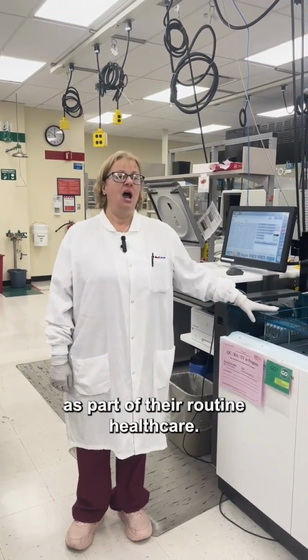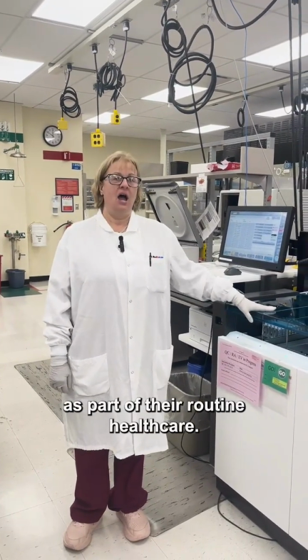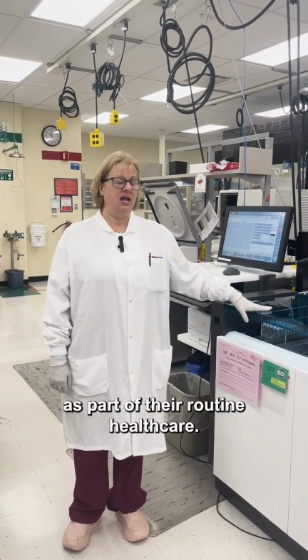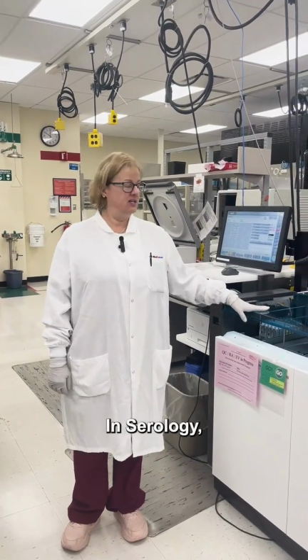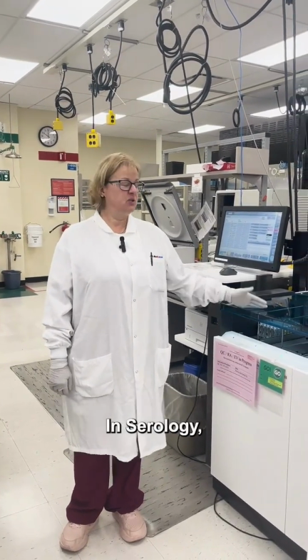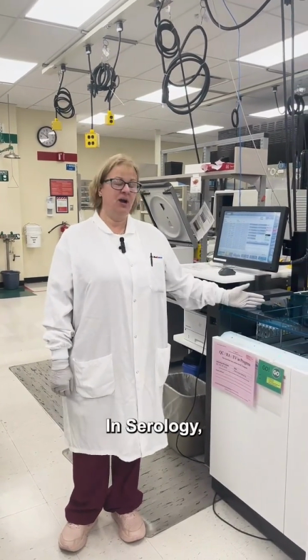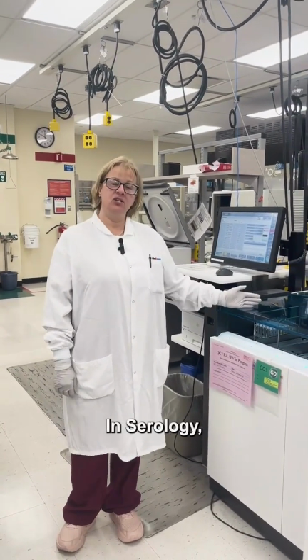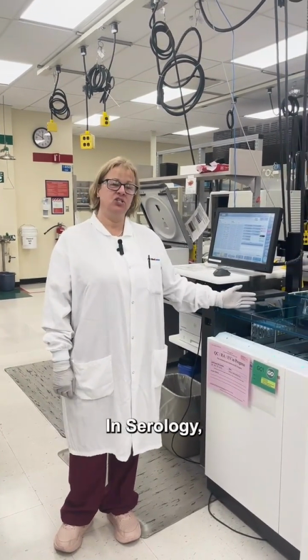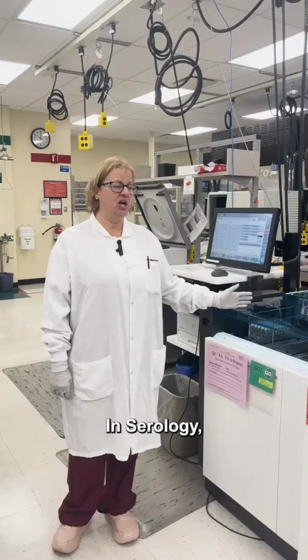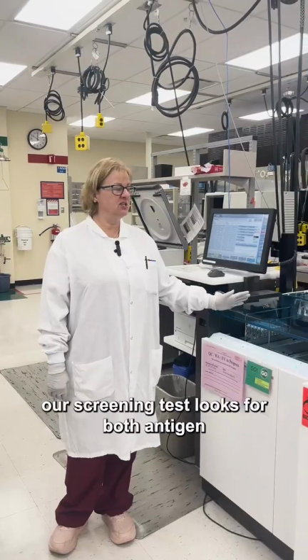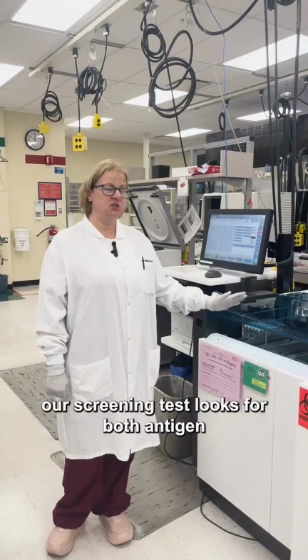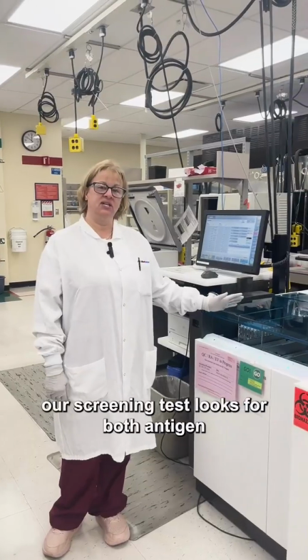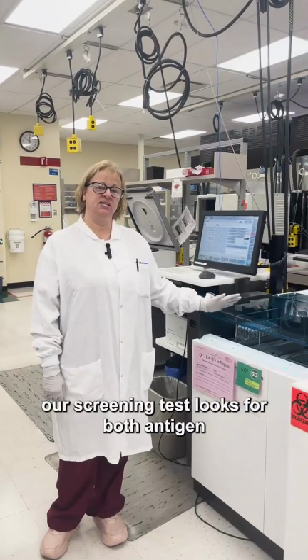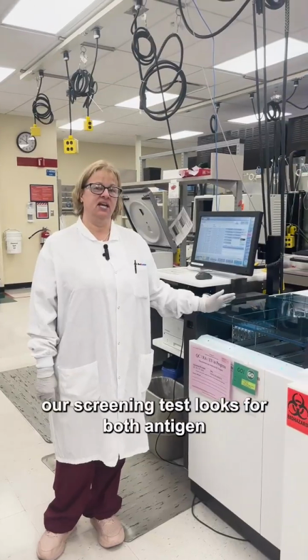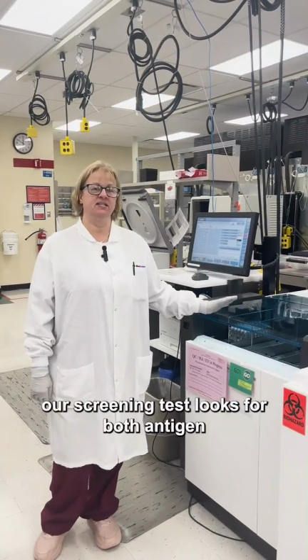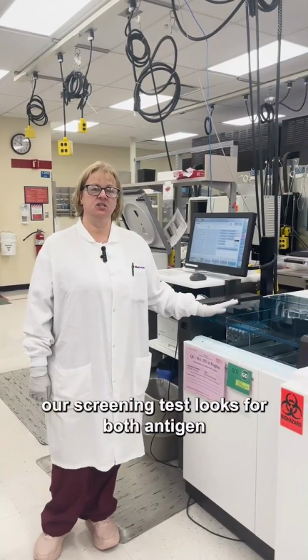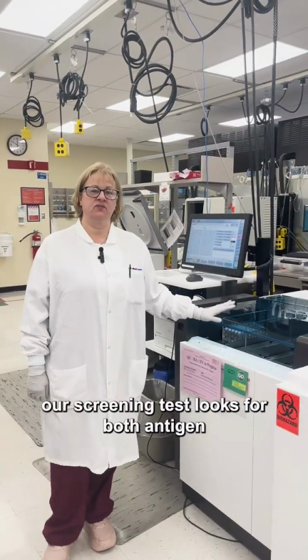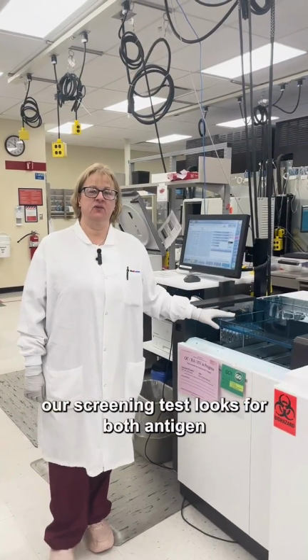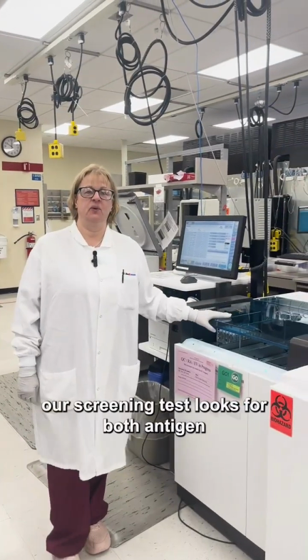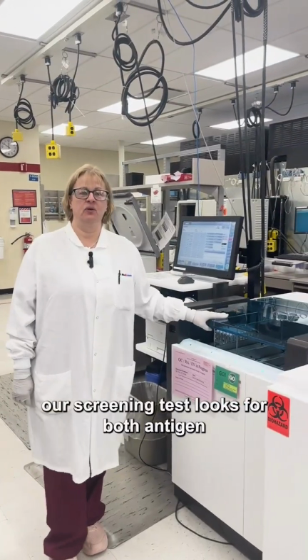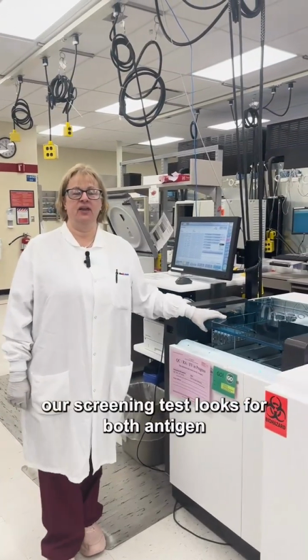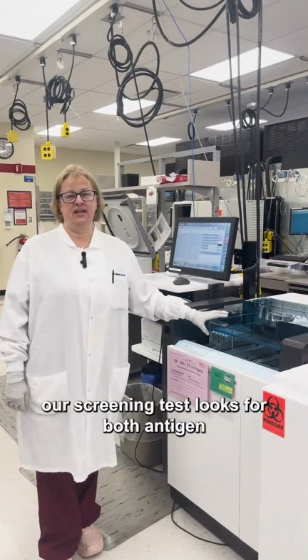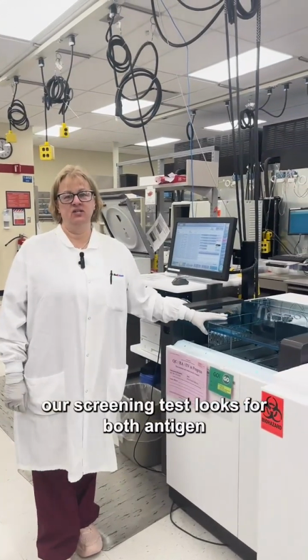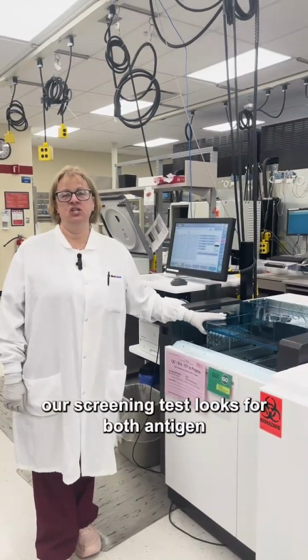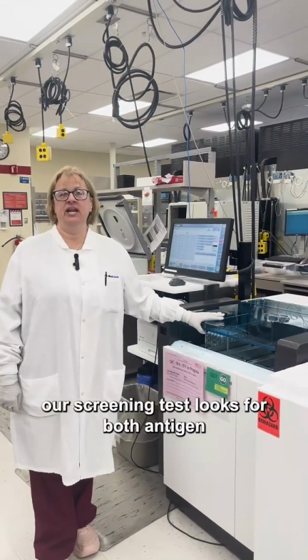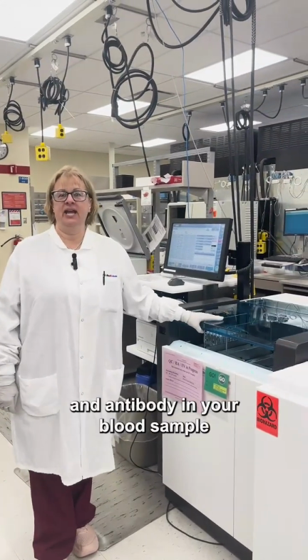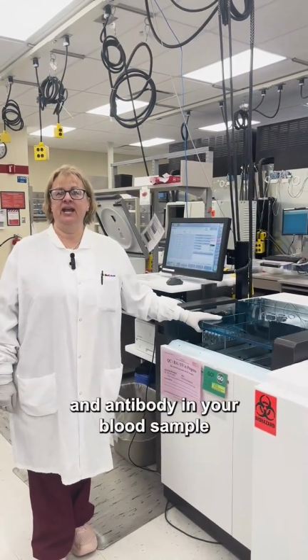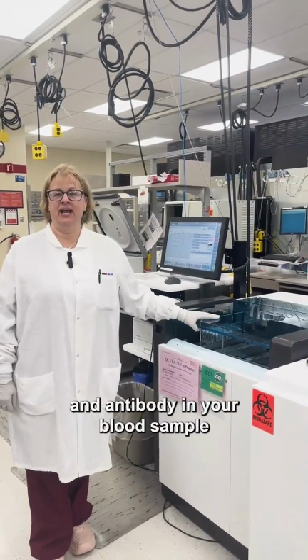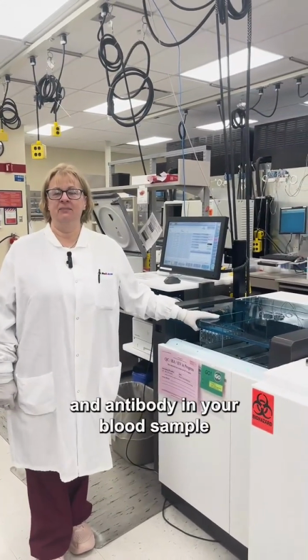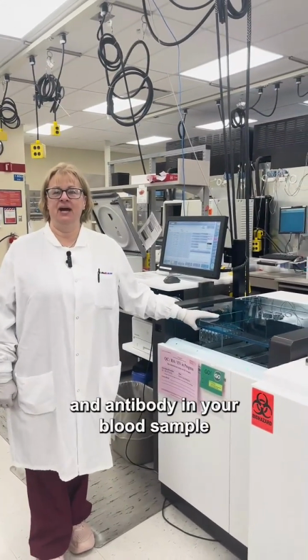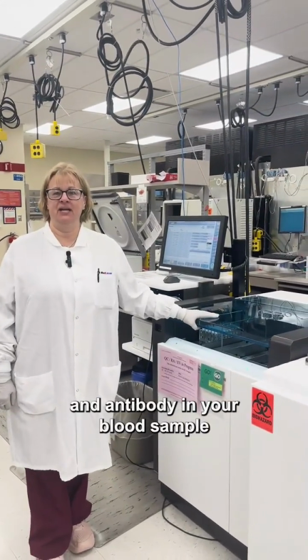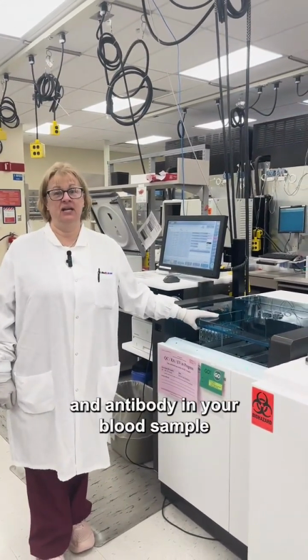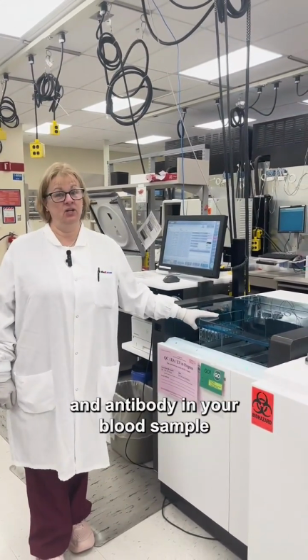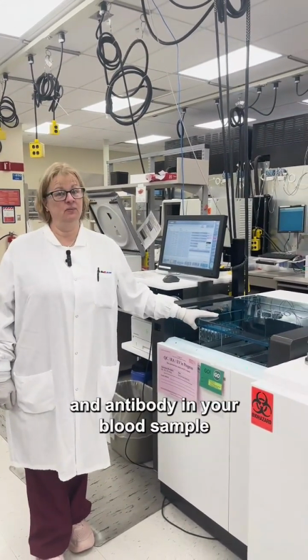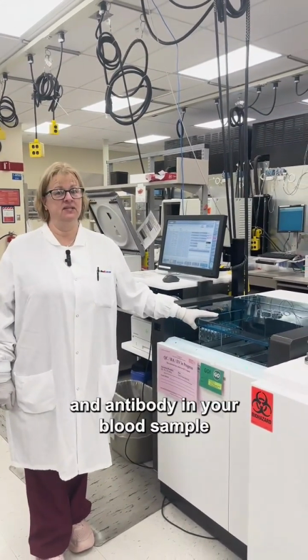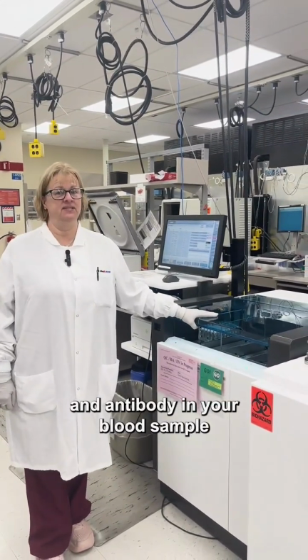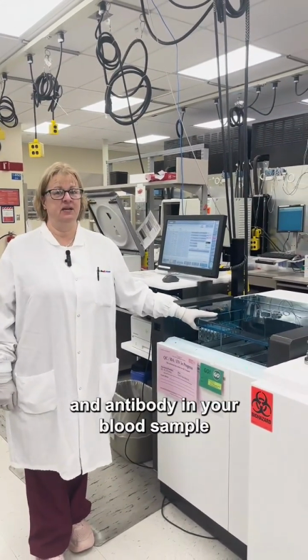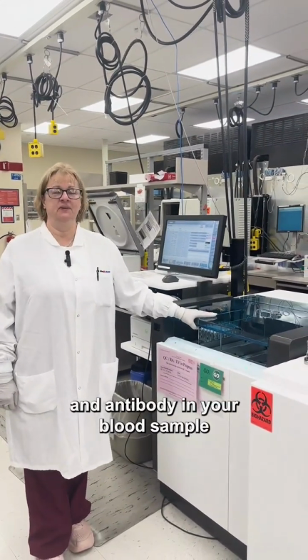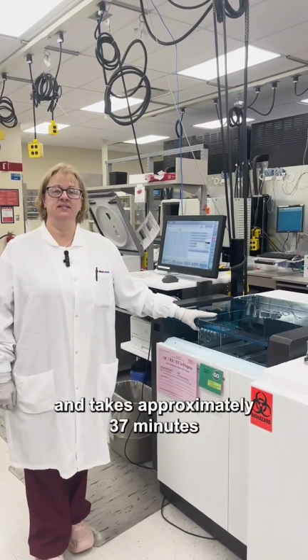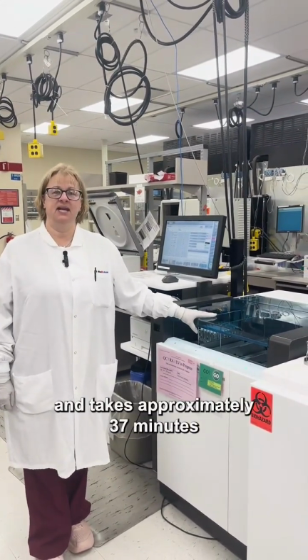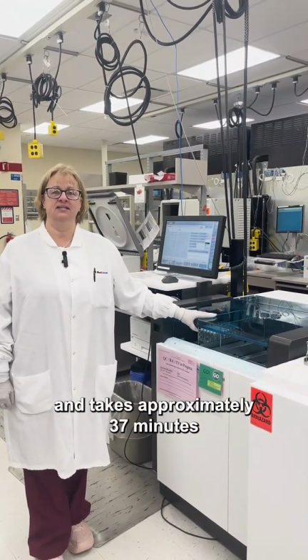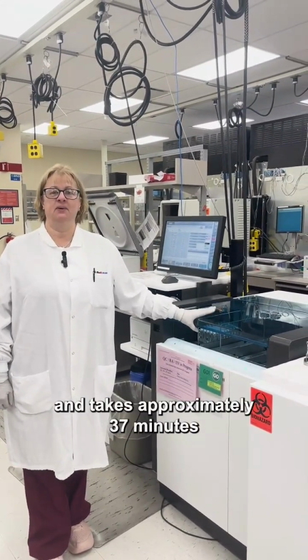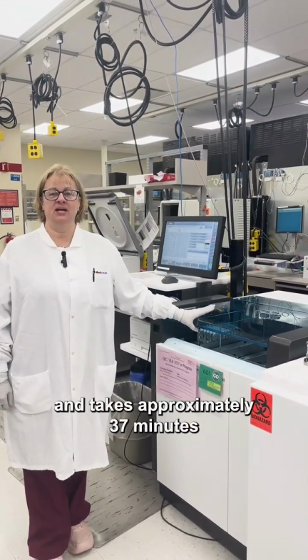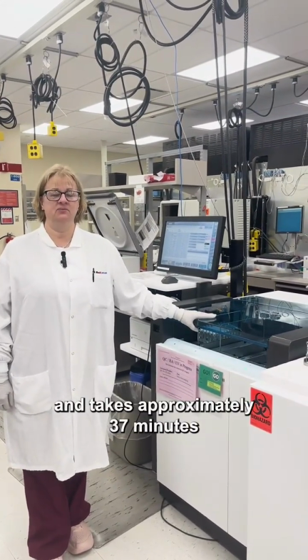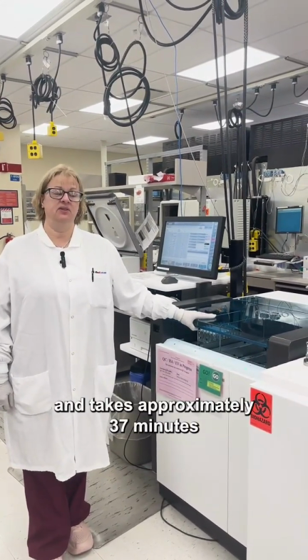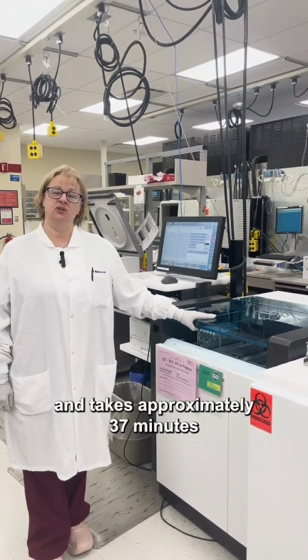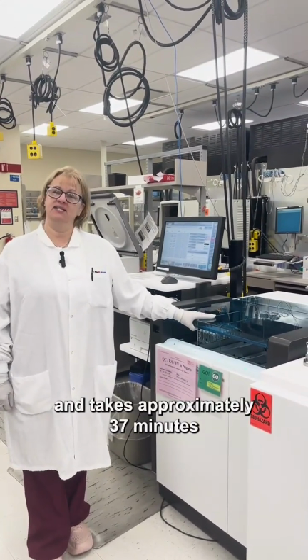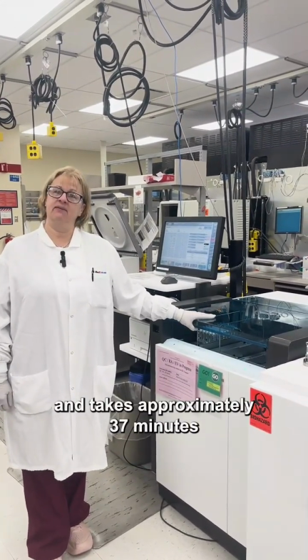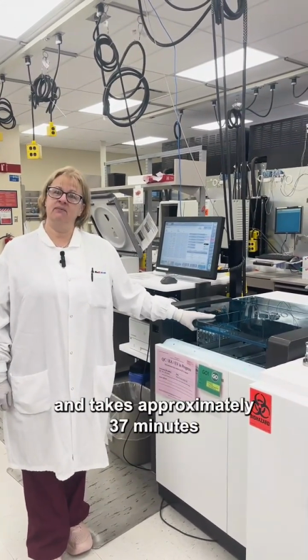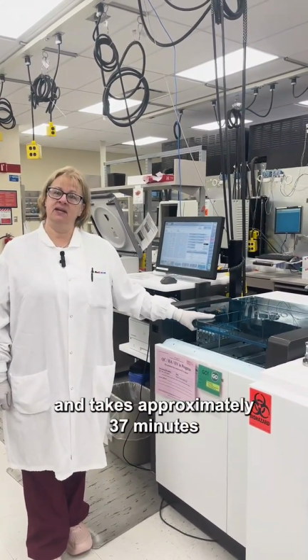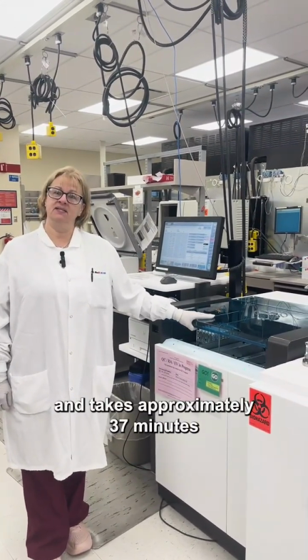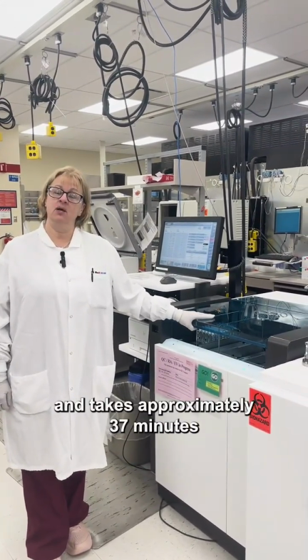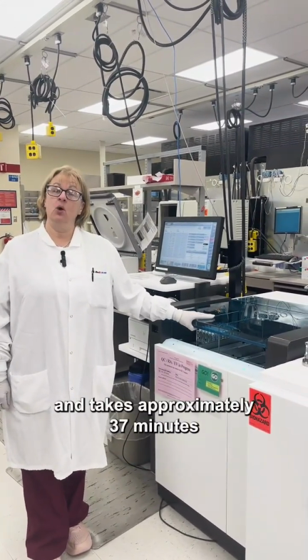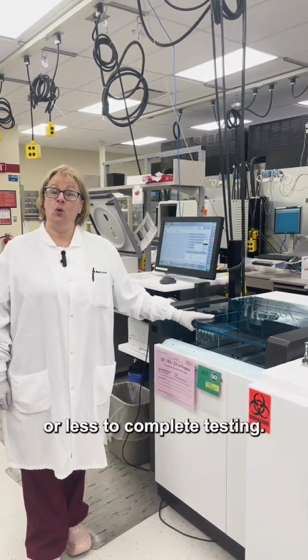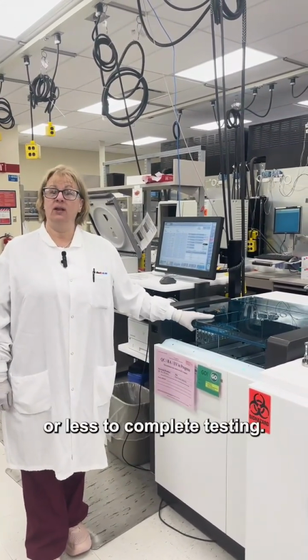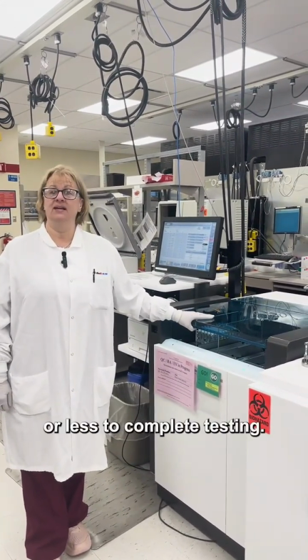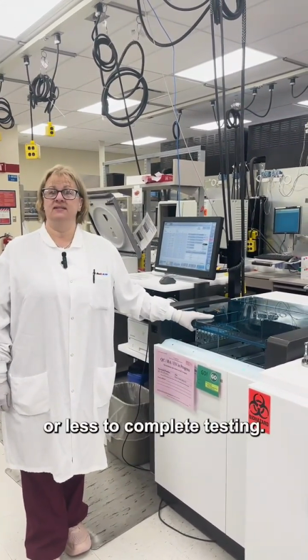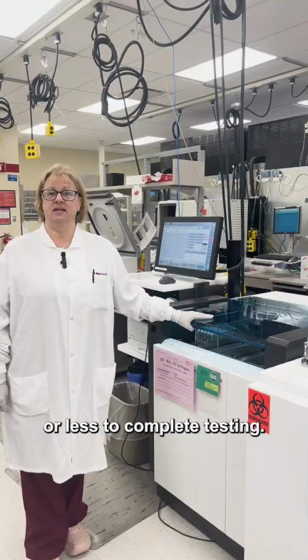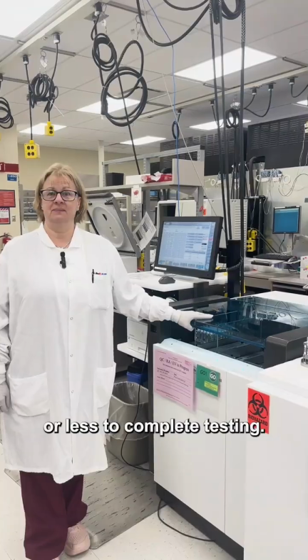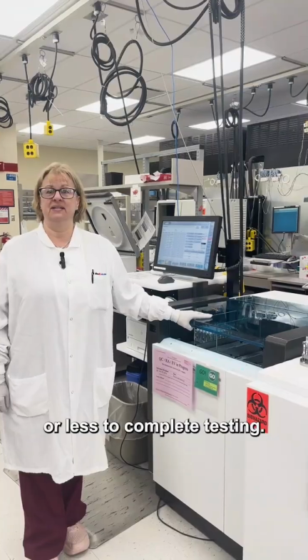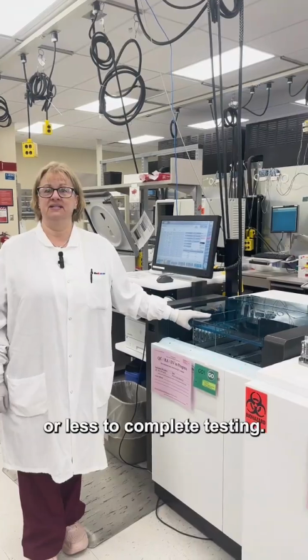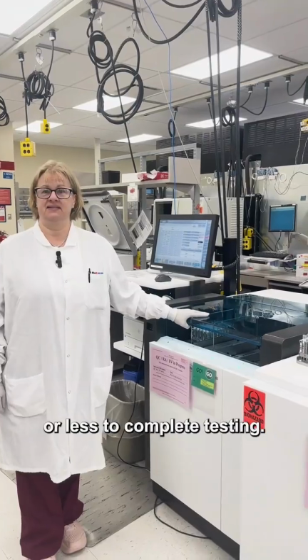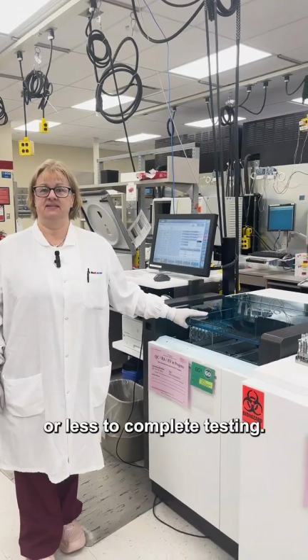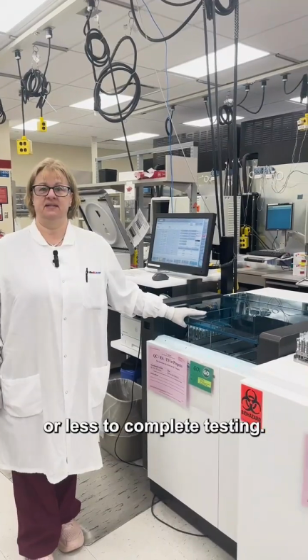In serology, our screening test looks for both antigen and antibody in your blood sample and takes approximately 37 minutes or less to complete testing.